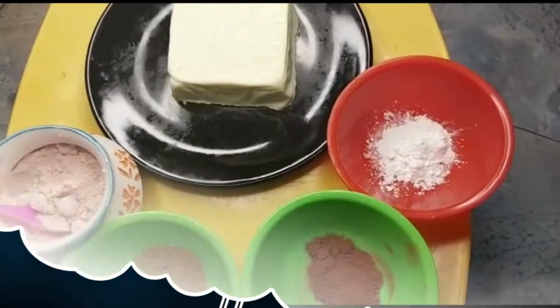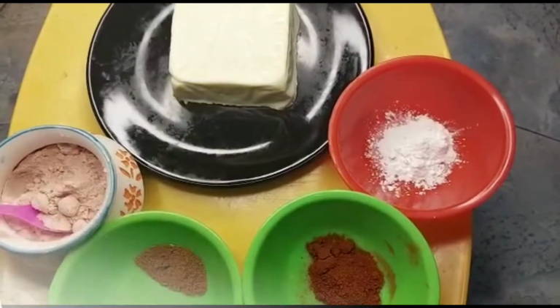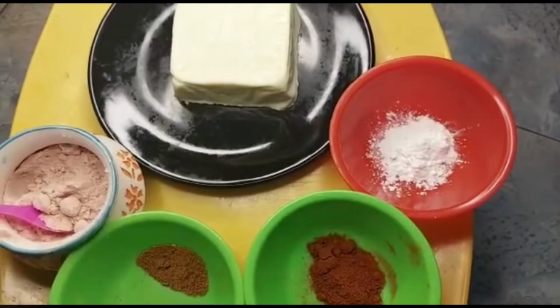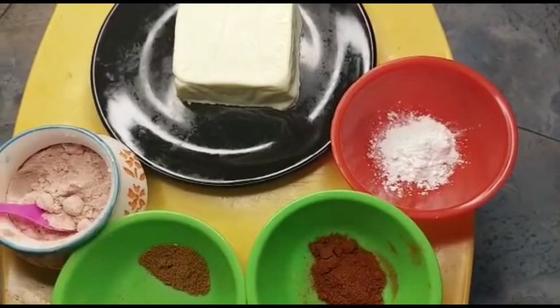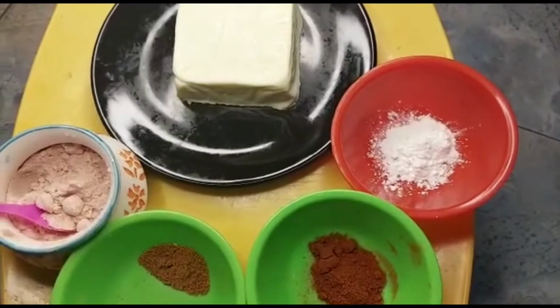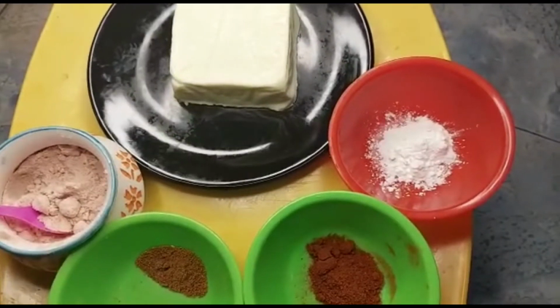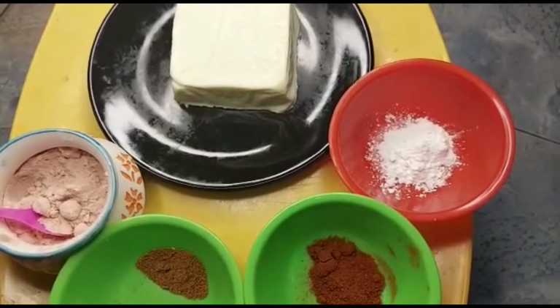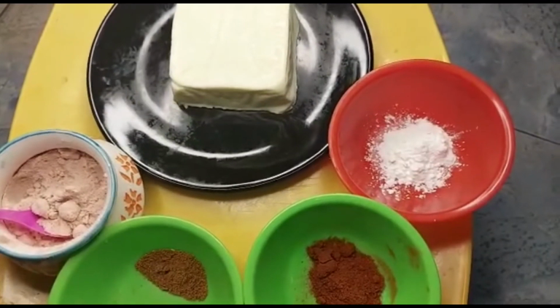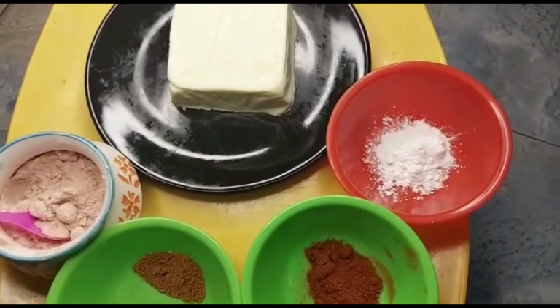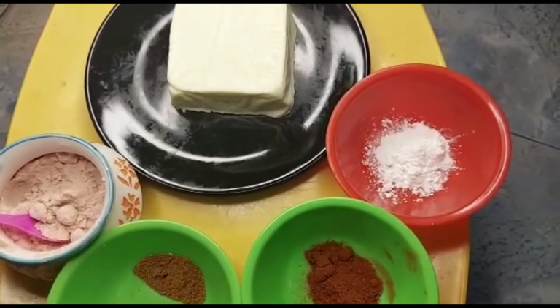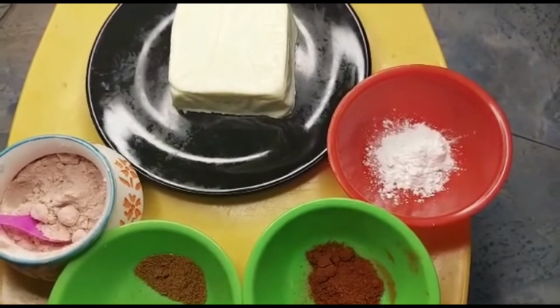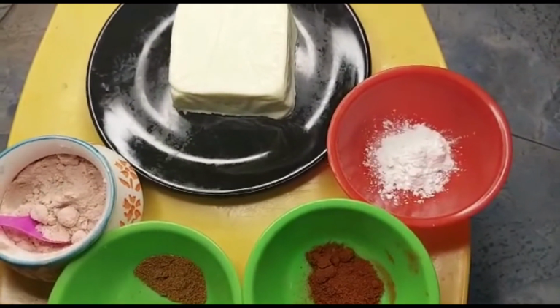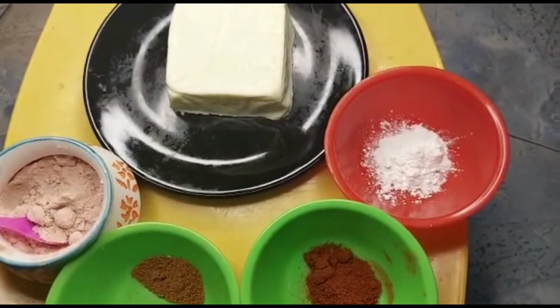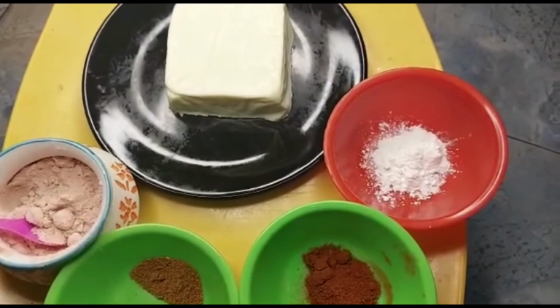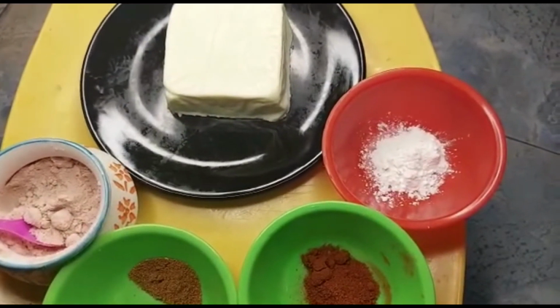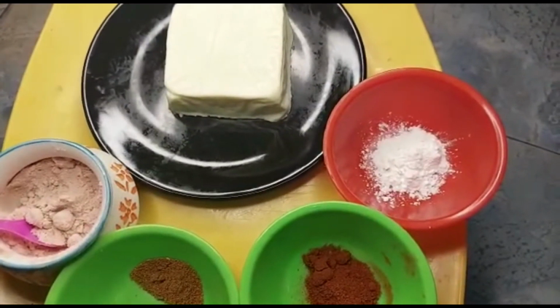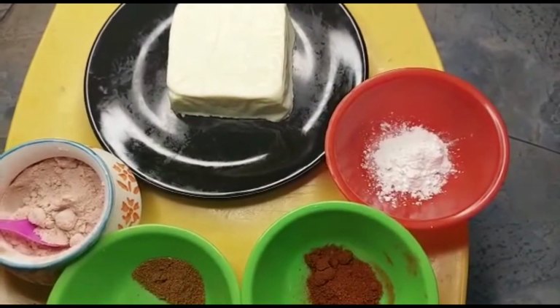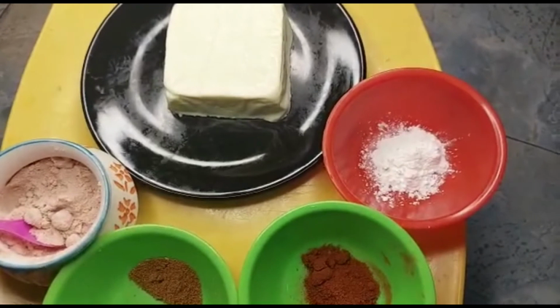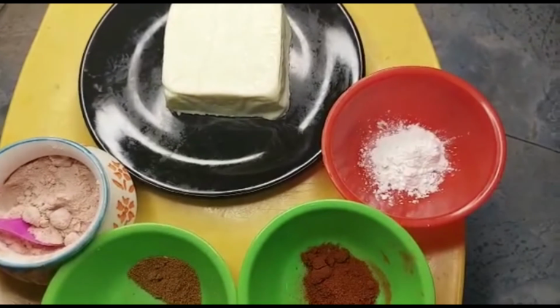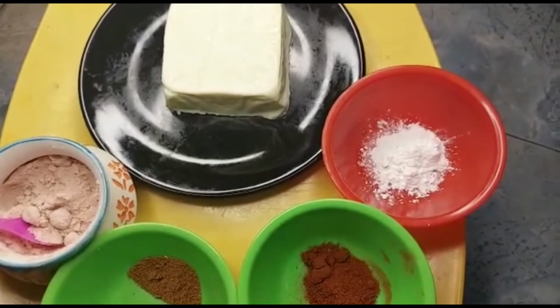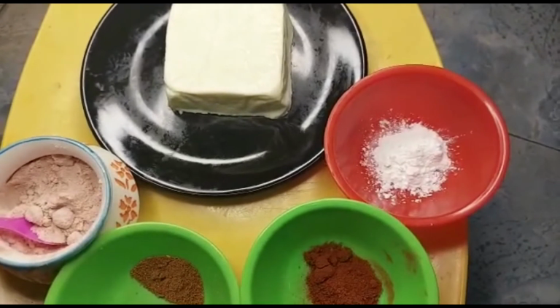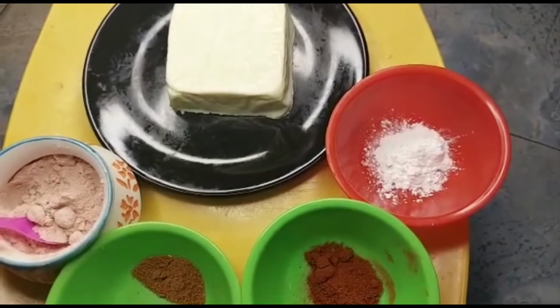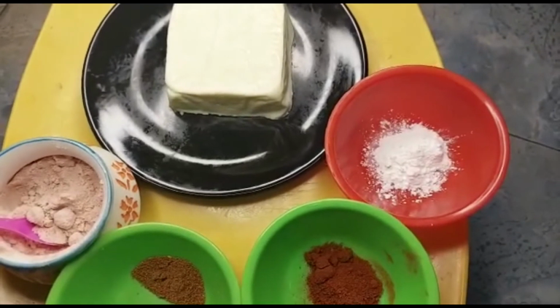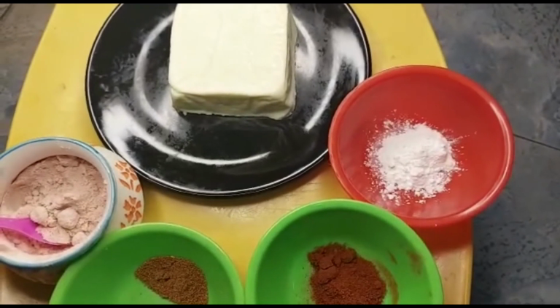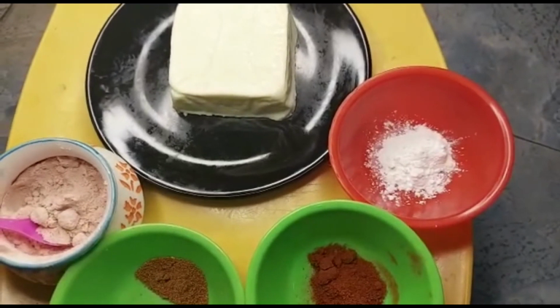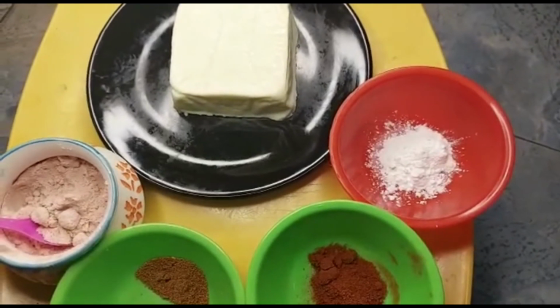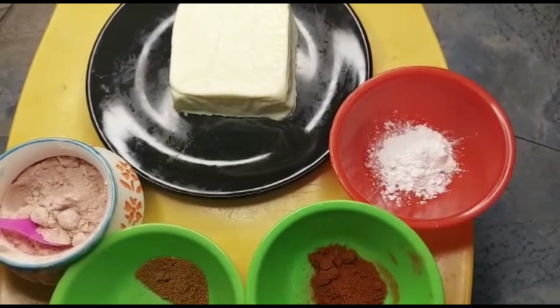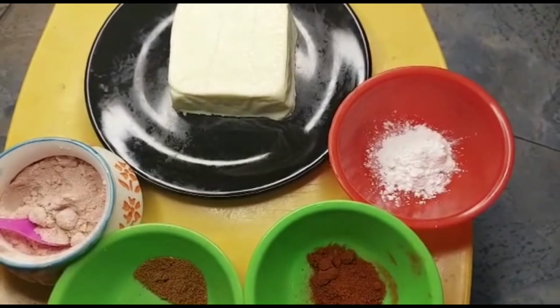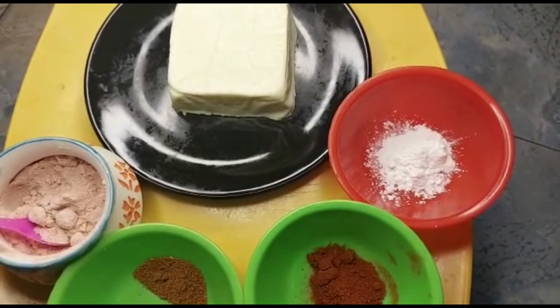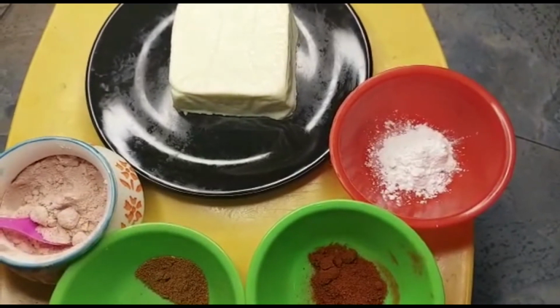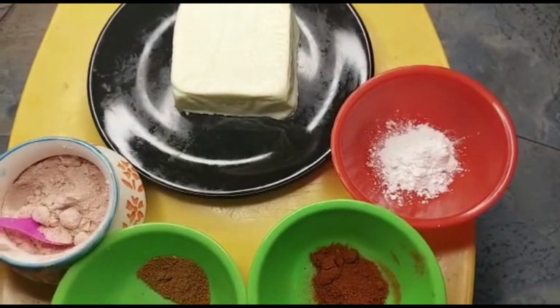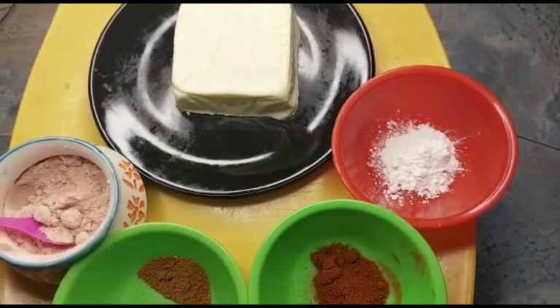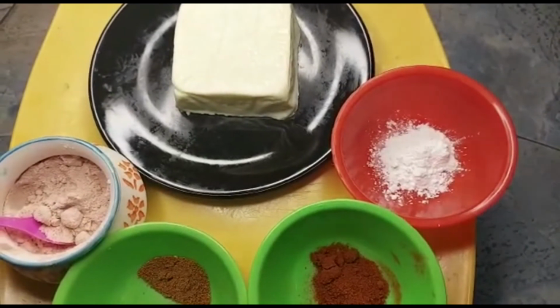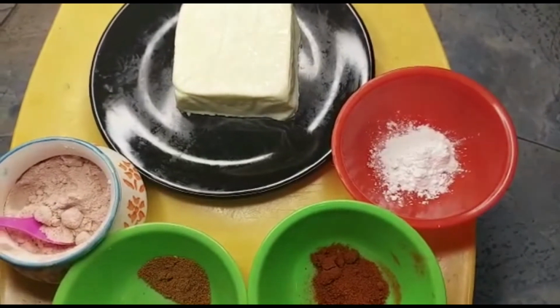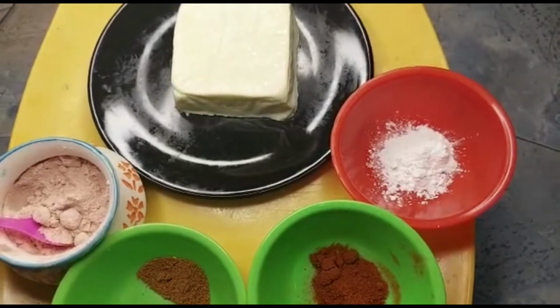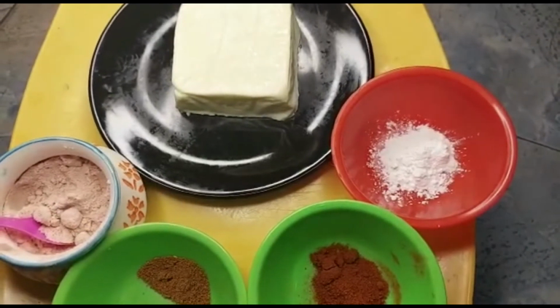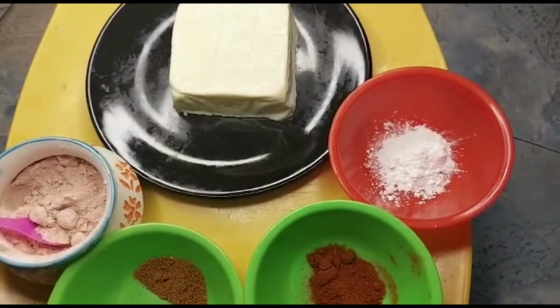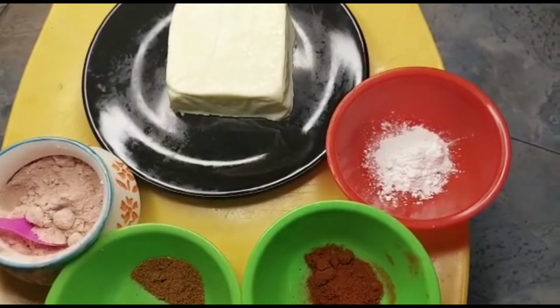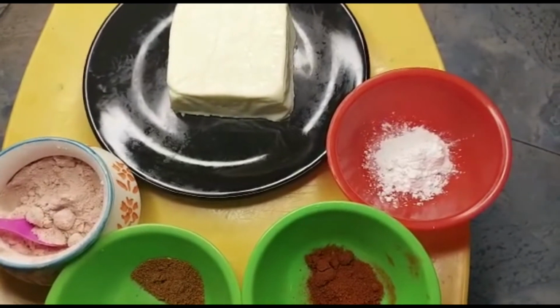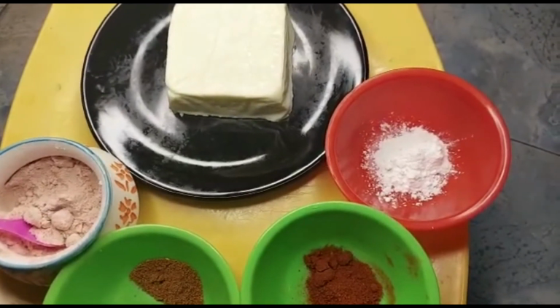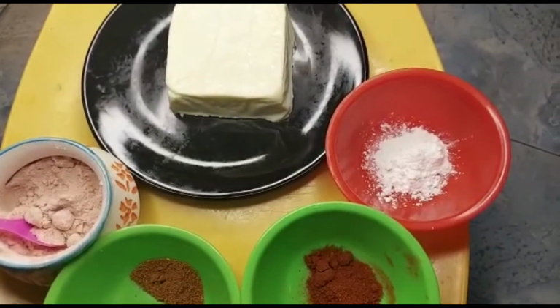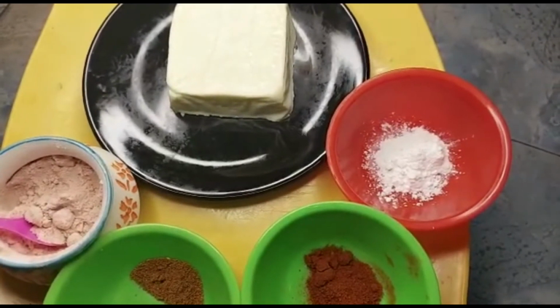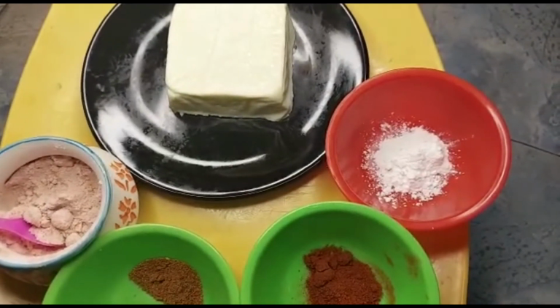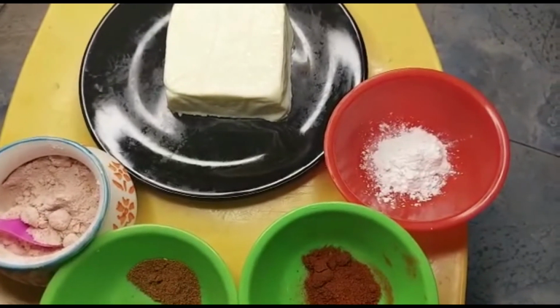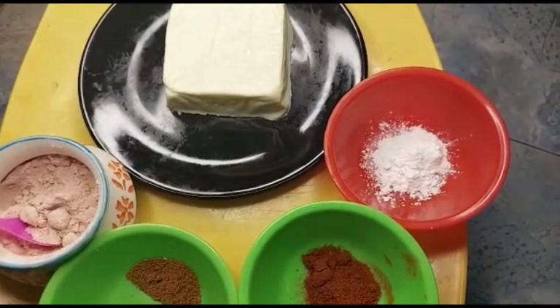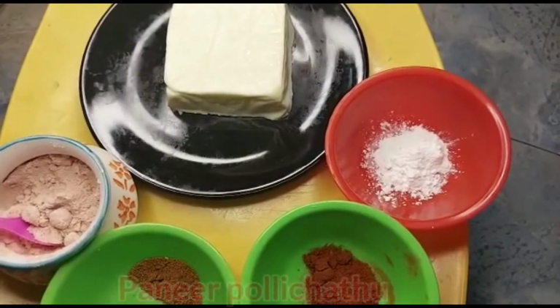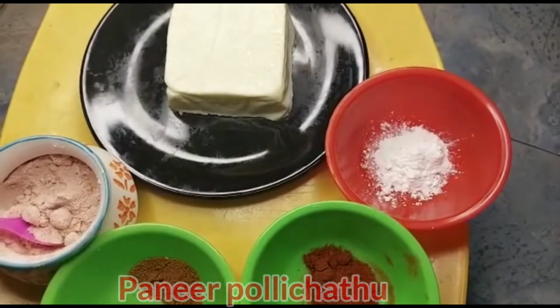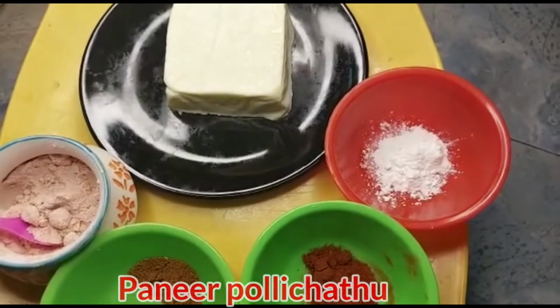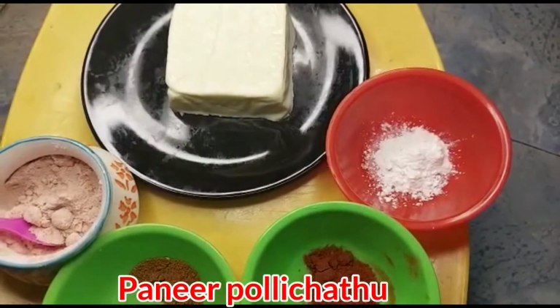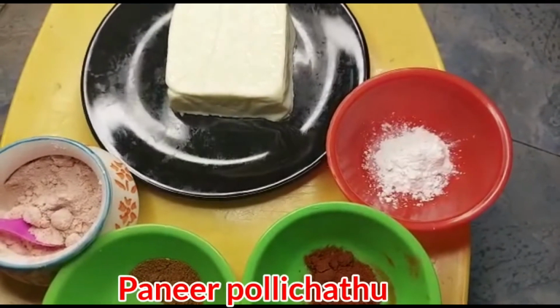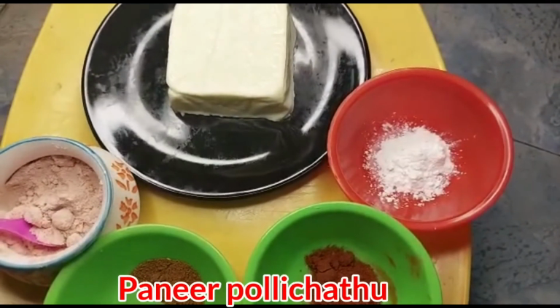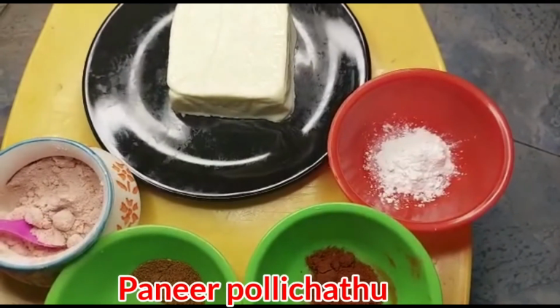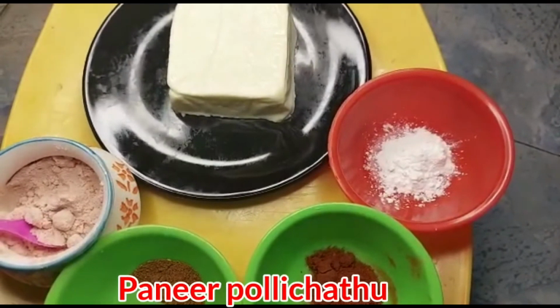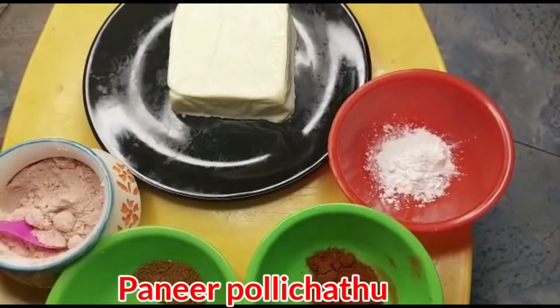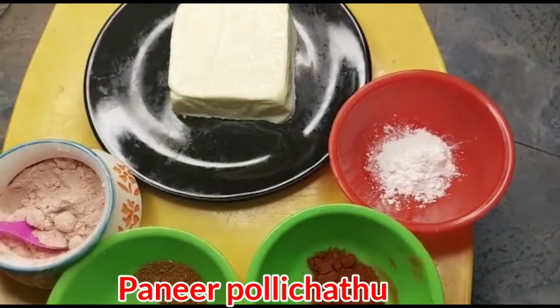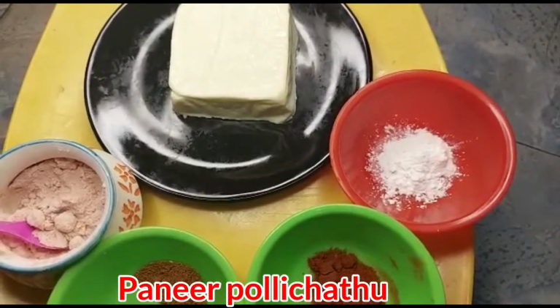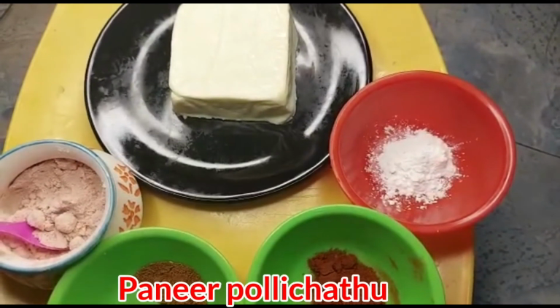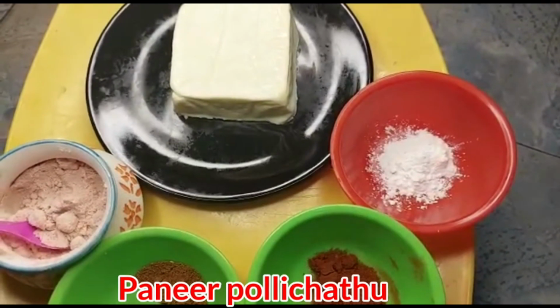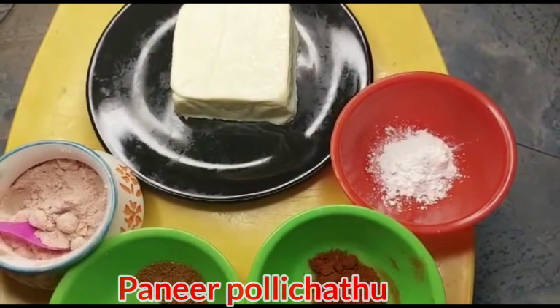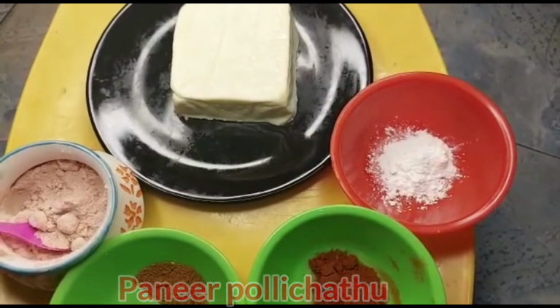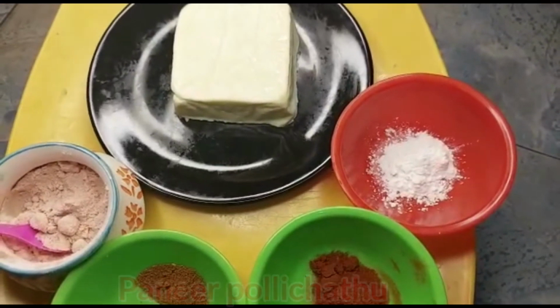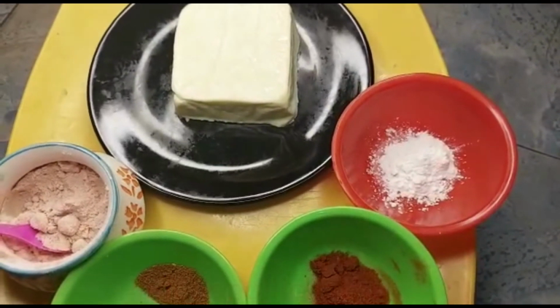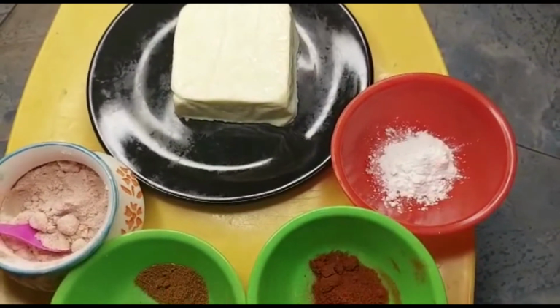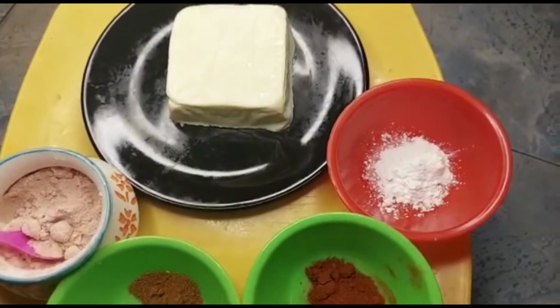Hi guys, welcome back to our channel Jilloo Tinkoo. What is the name of our channel? Paneer. What is the name of this paneer?